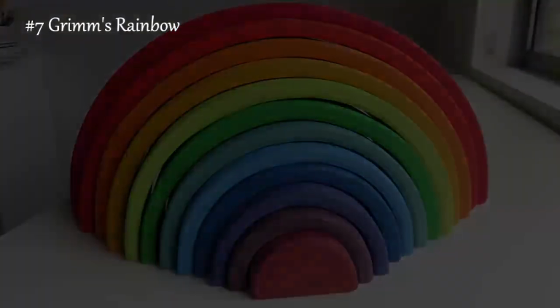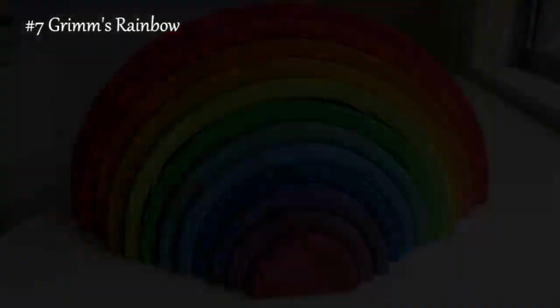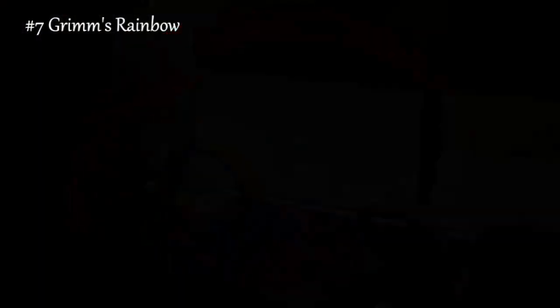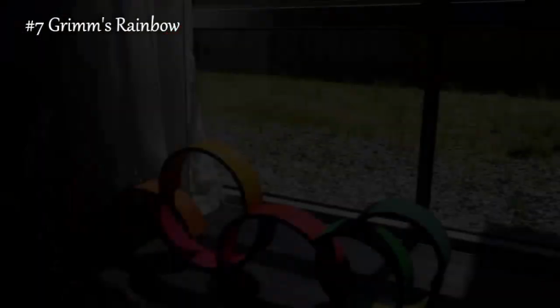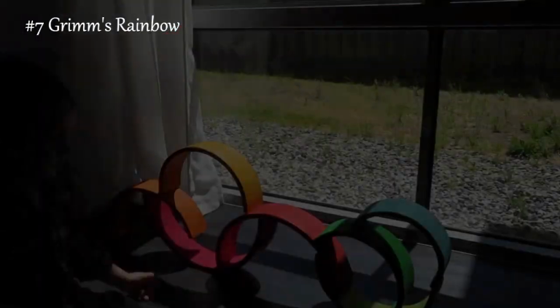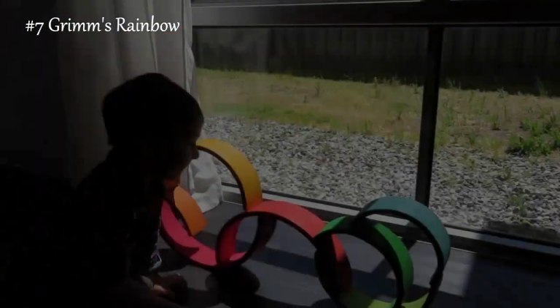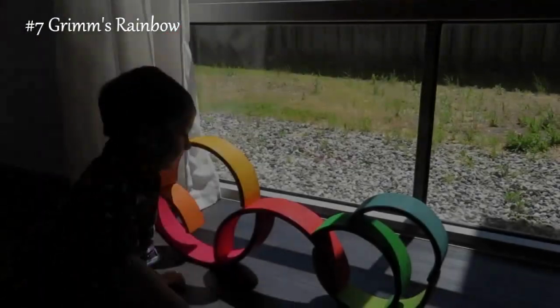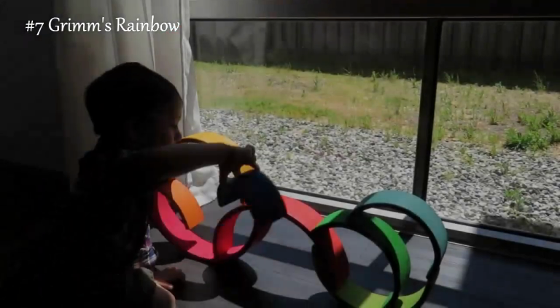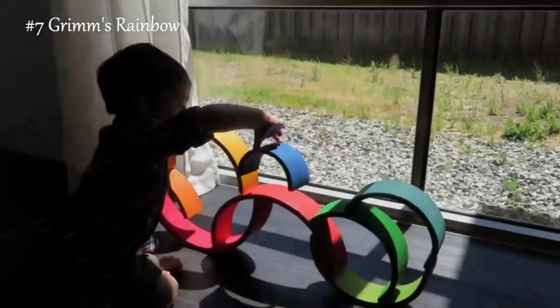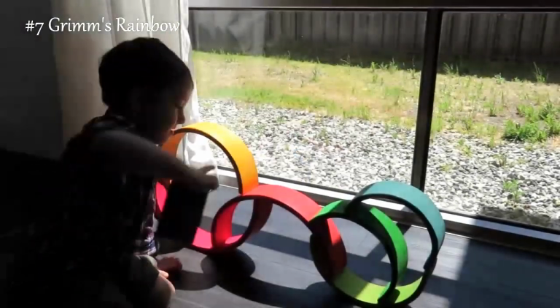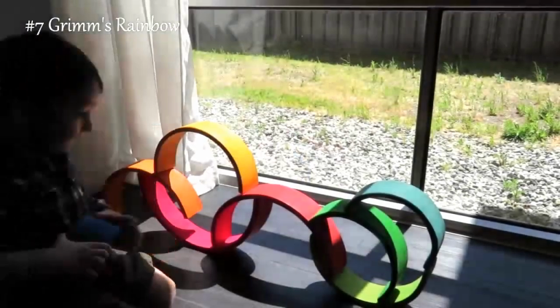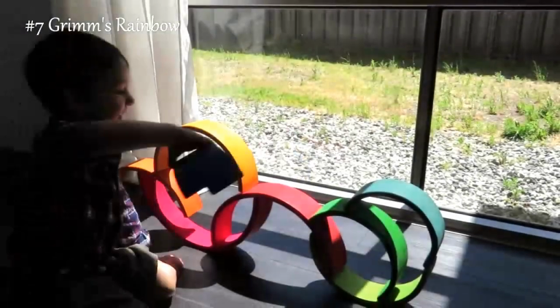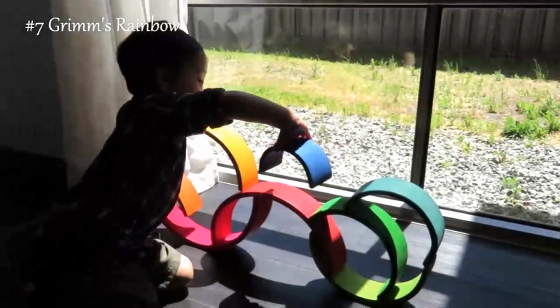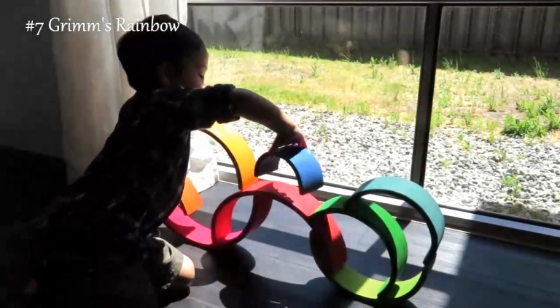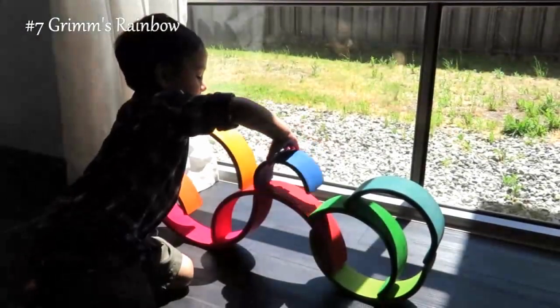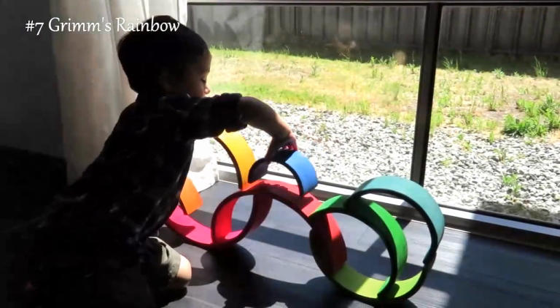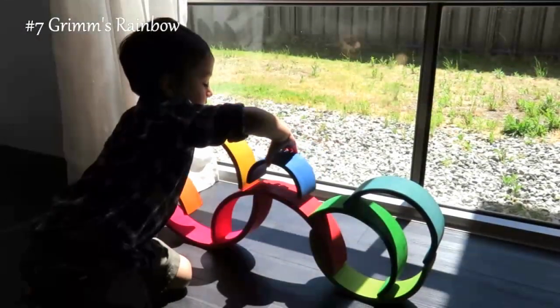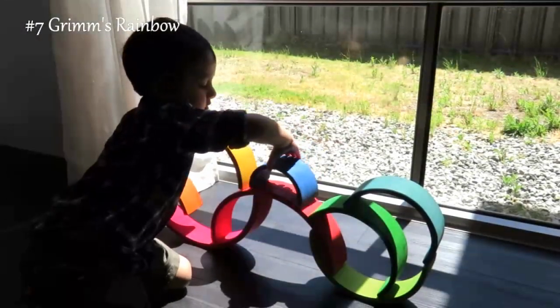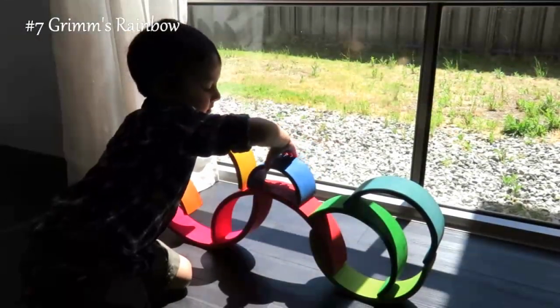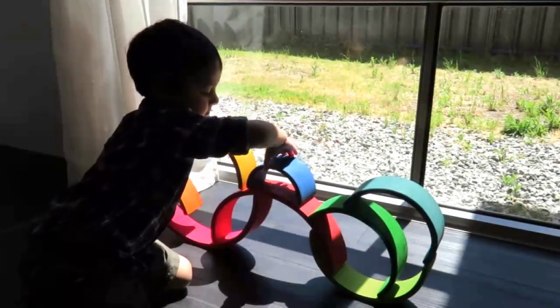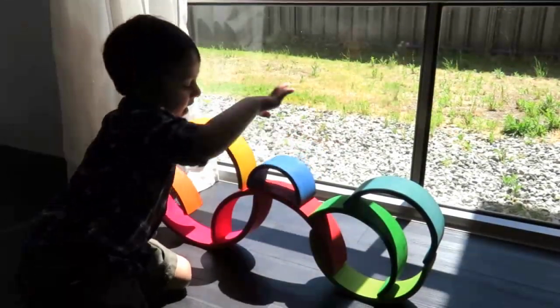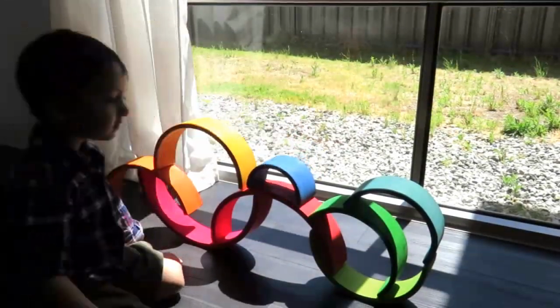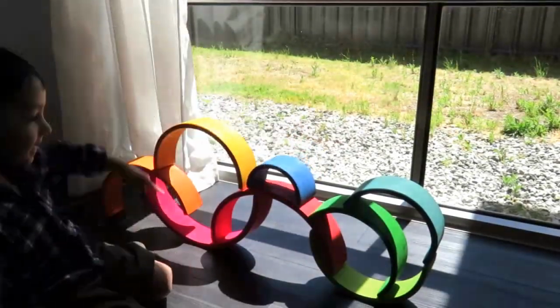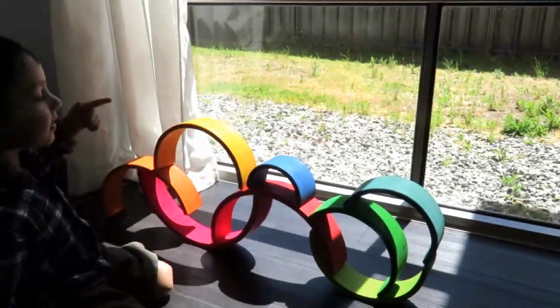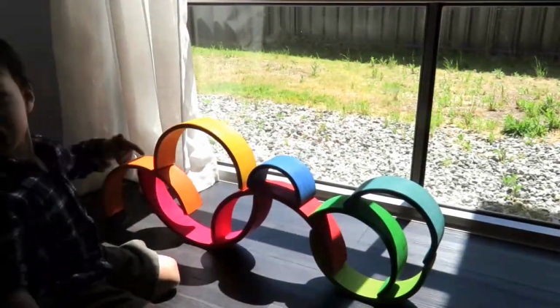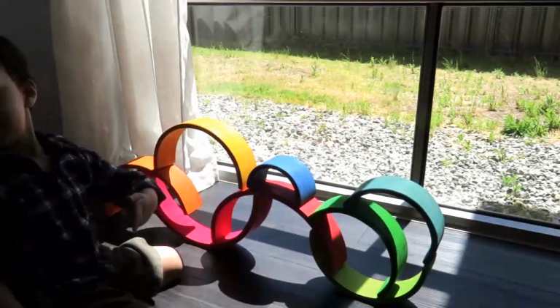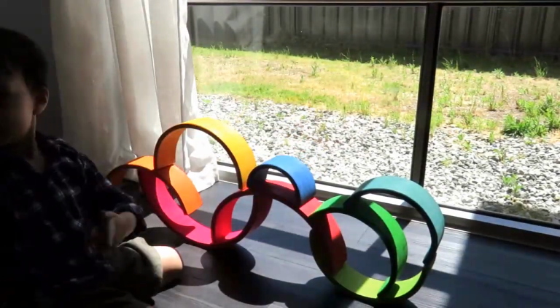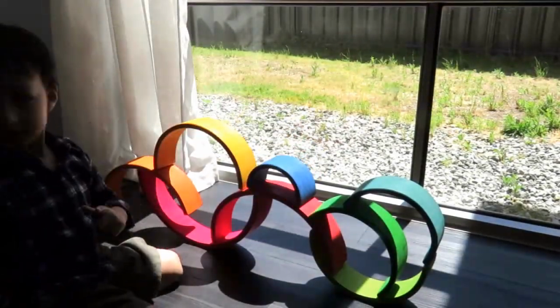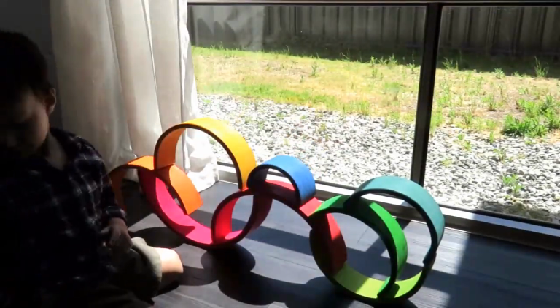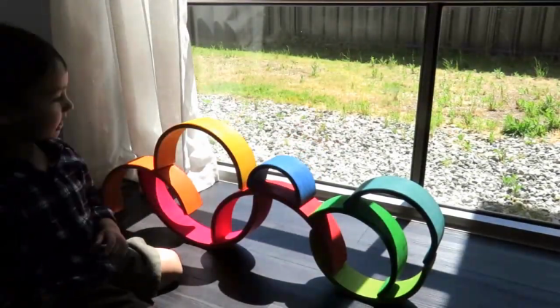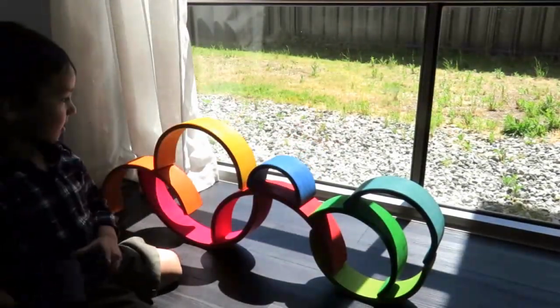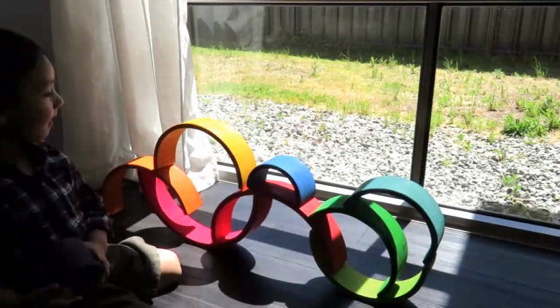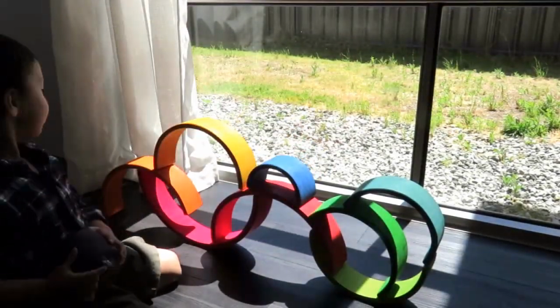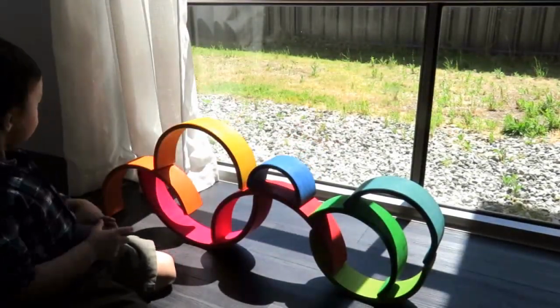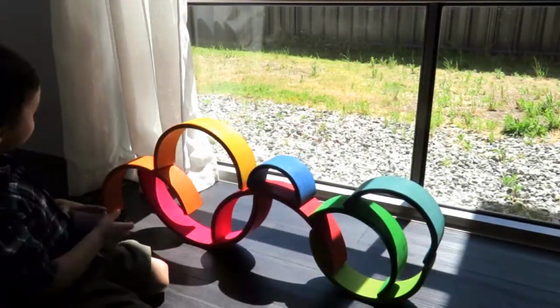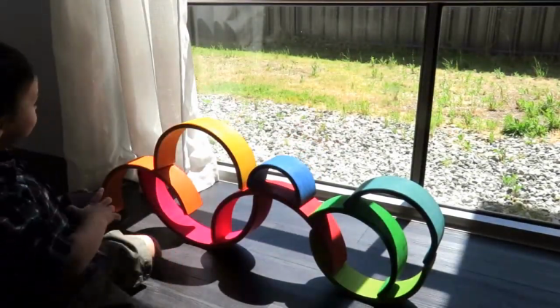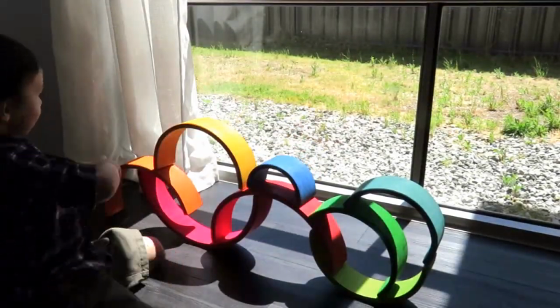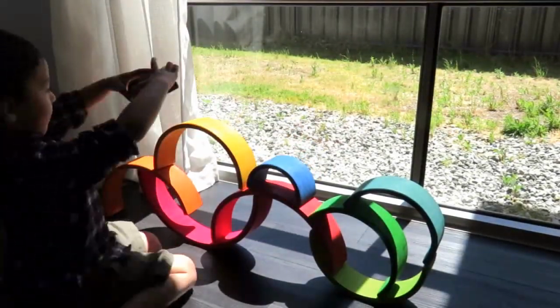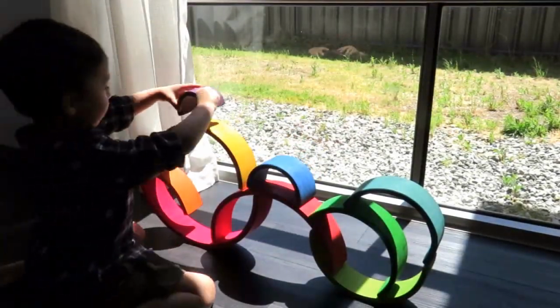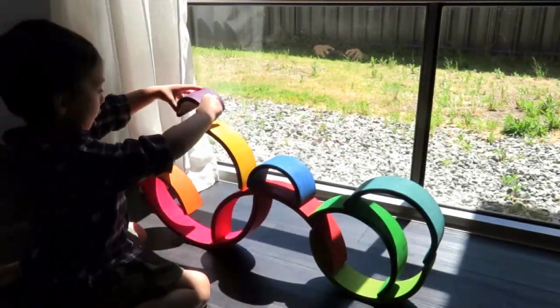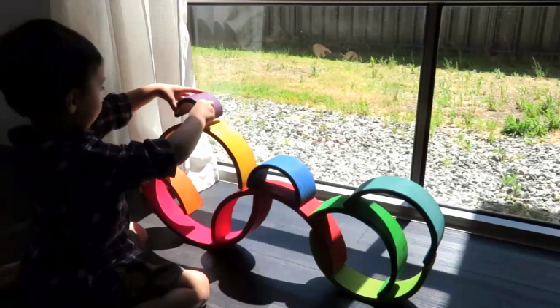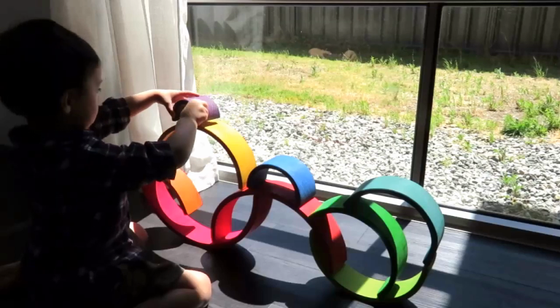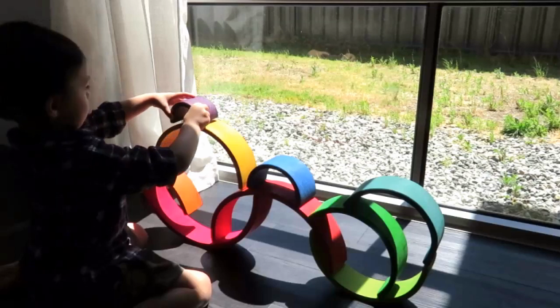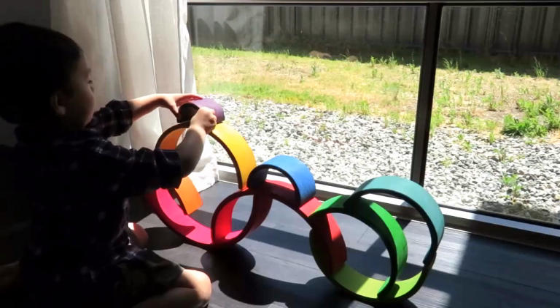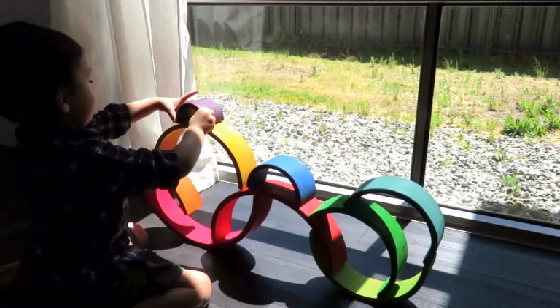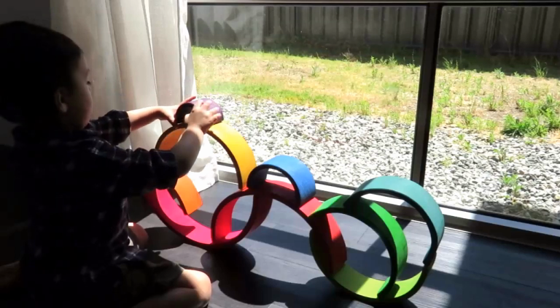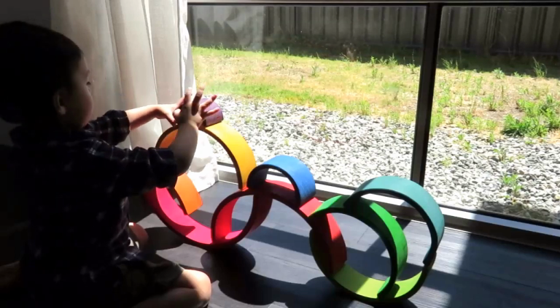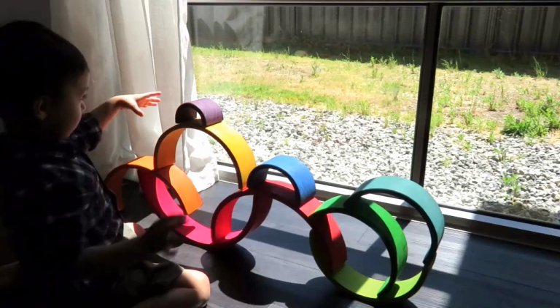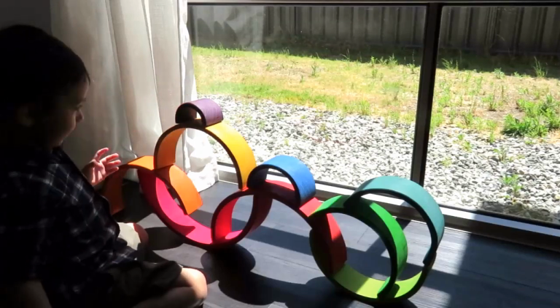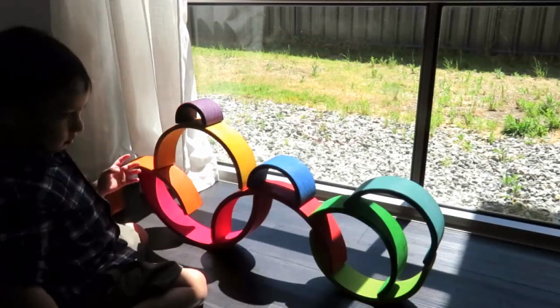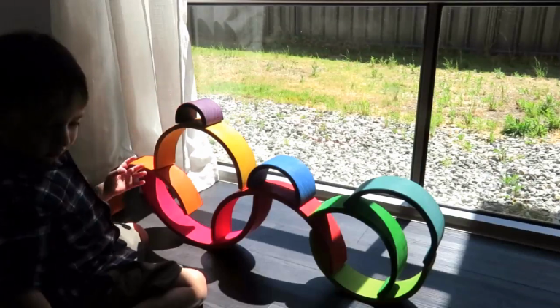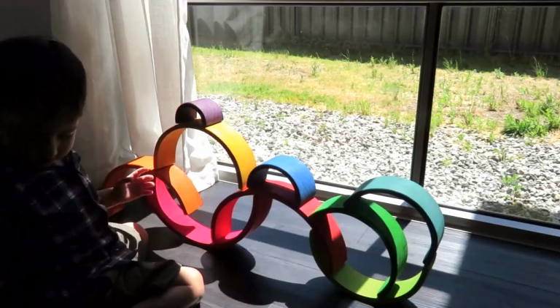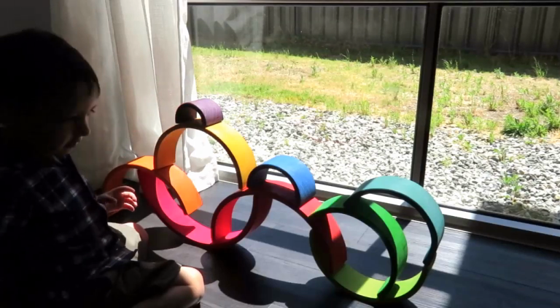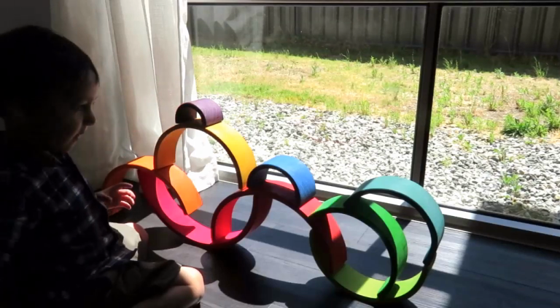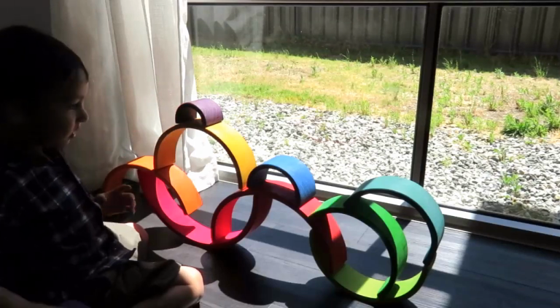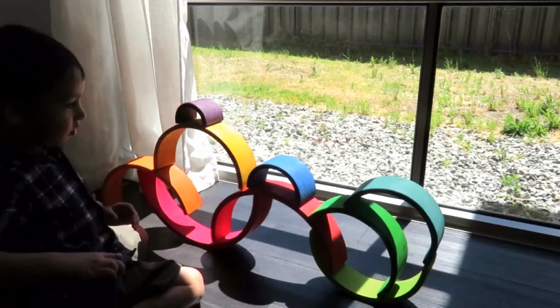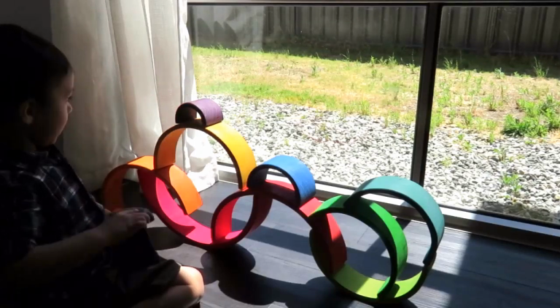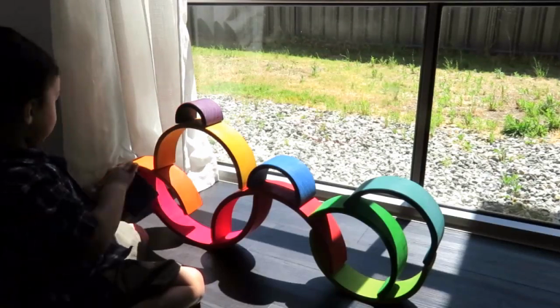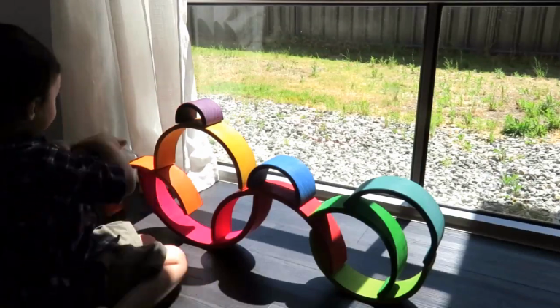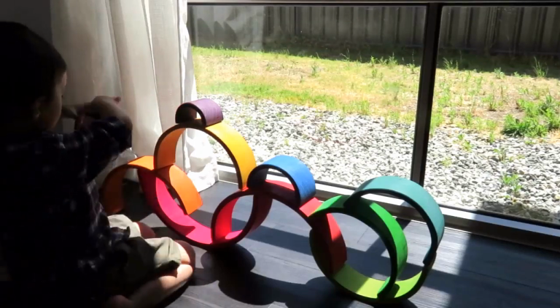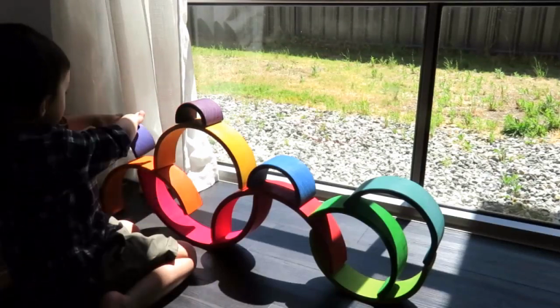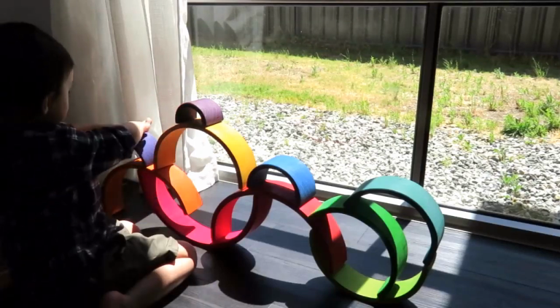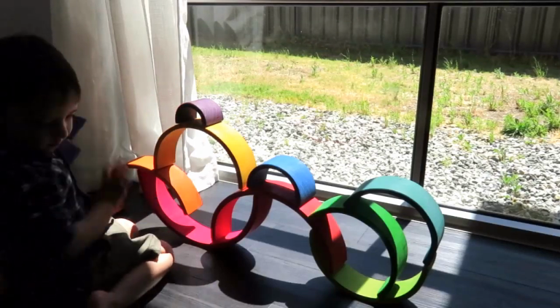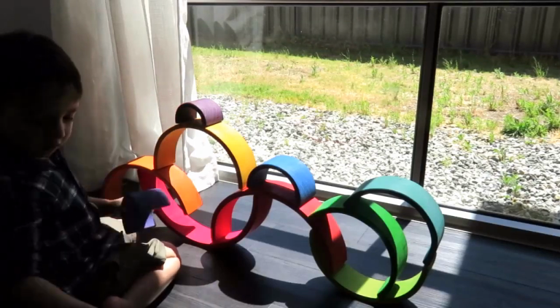Our little ones keep on coming back to it, making sculpture after sculpture and experimenting with how the pieces balance and fall.